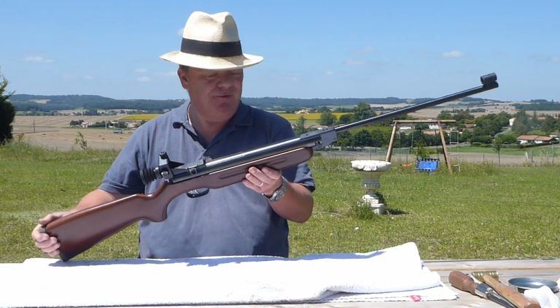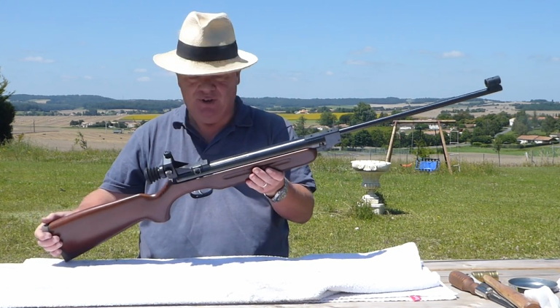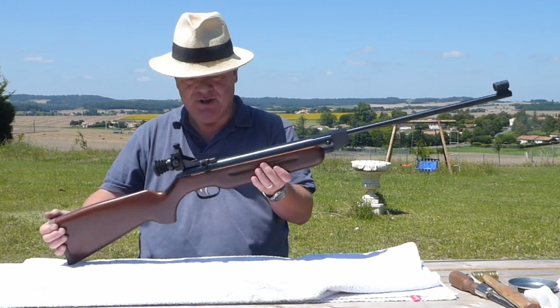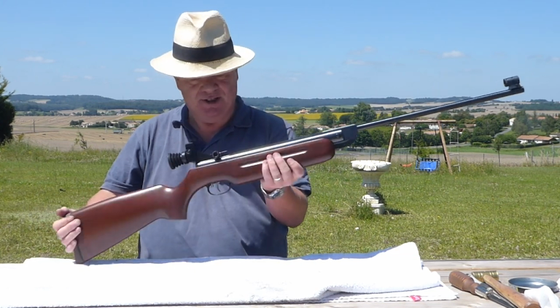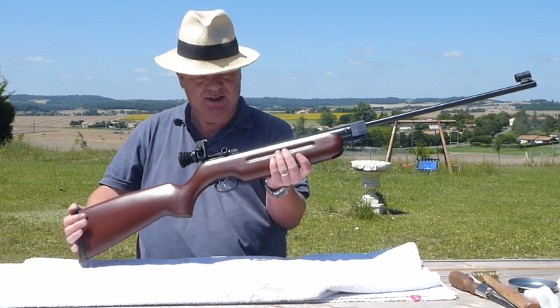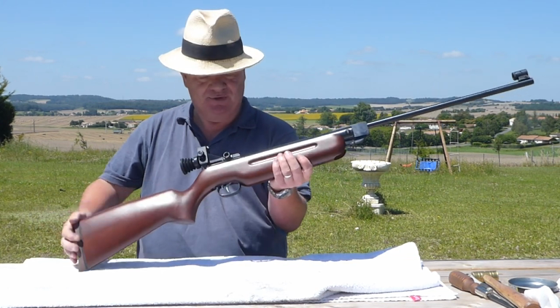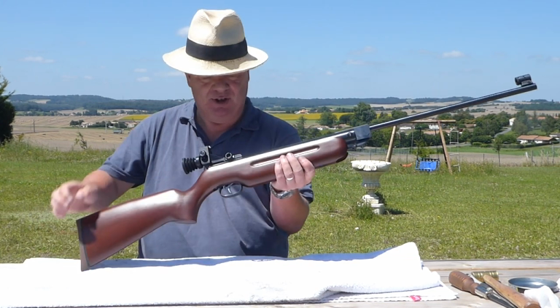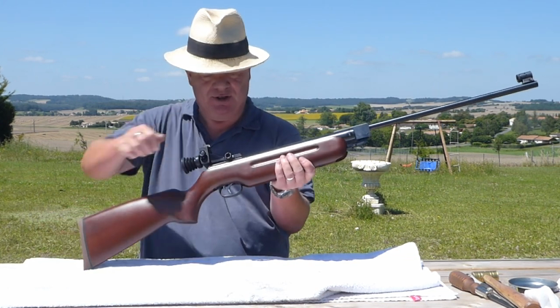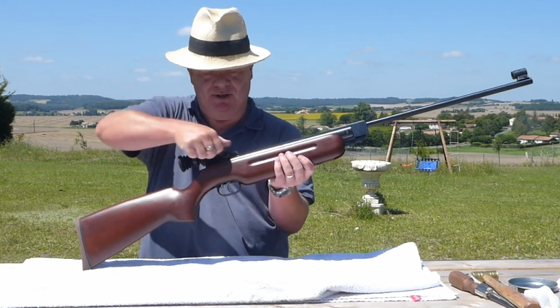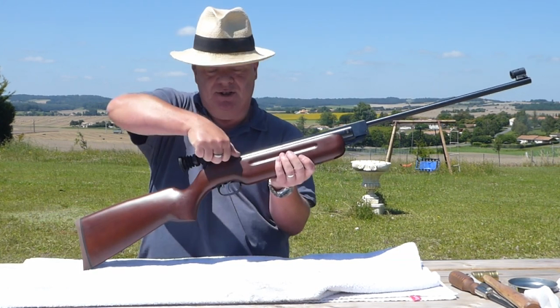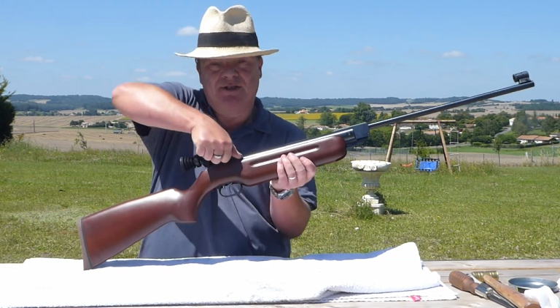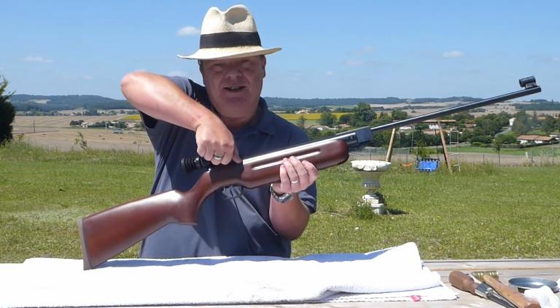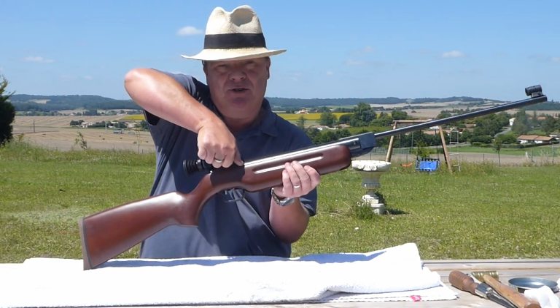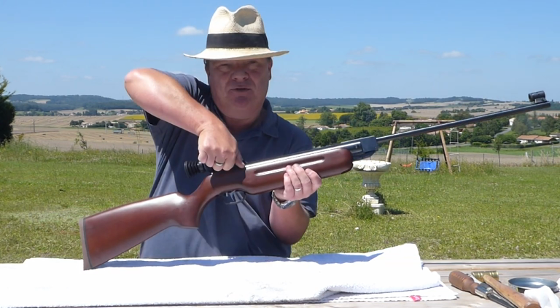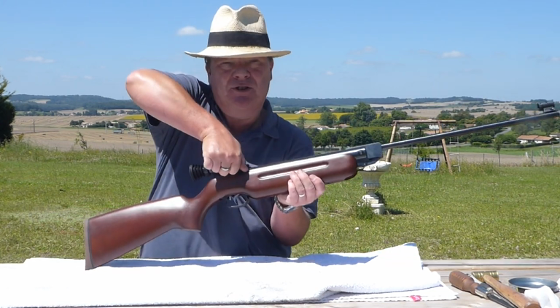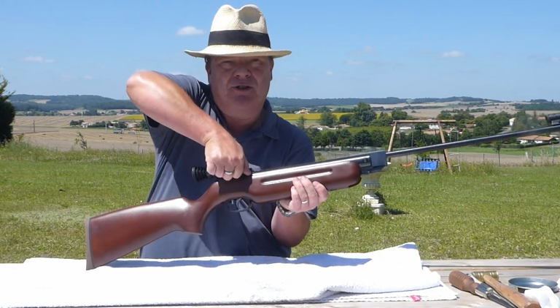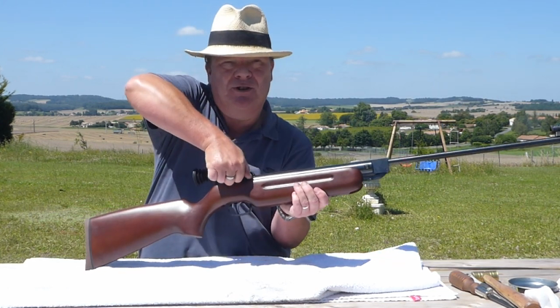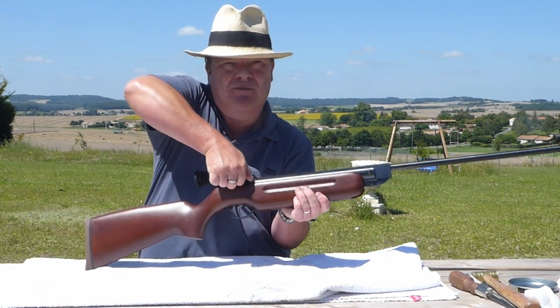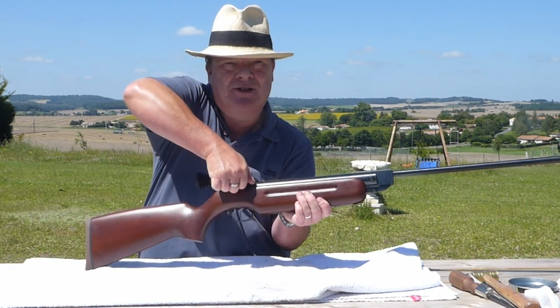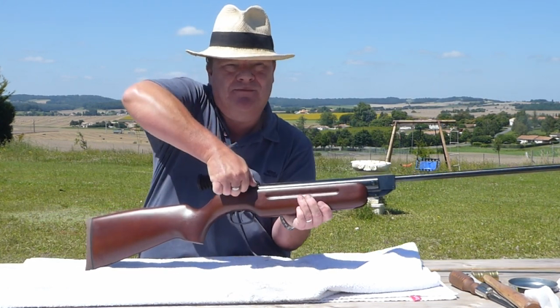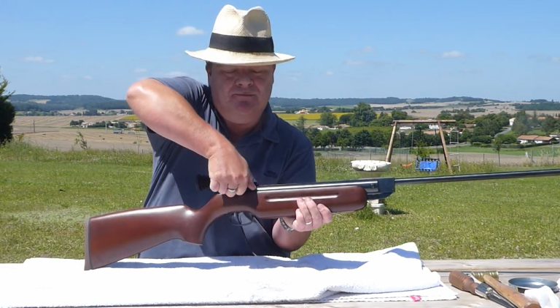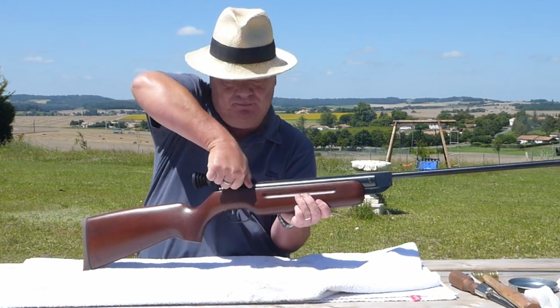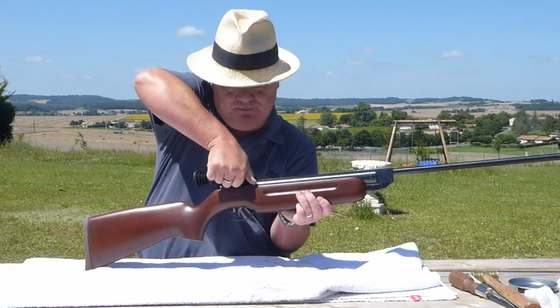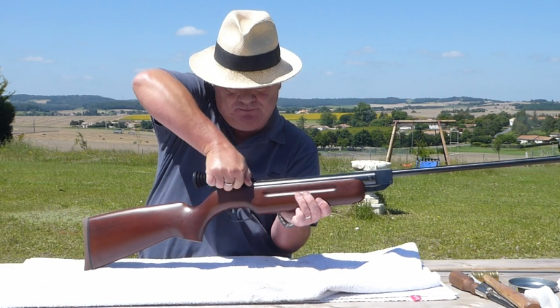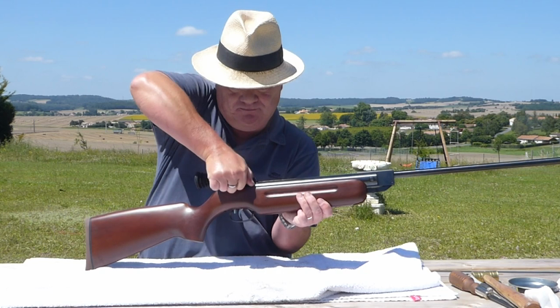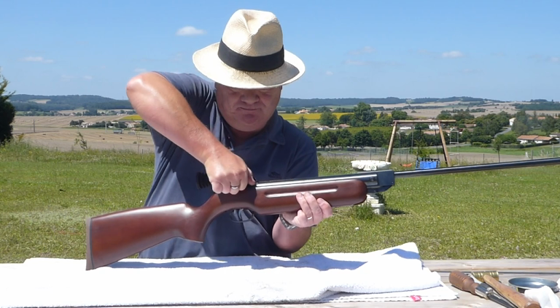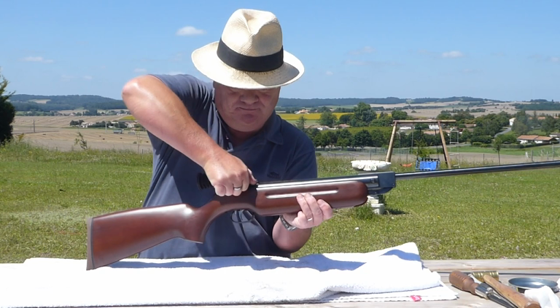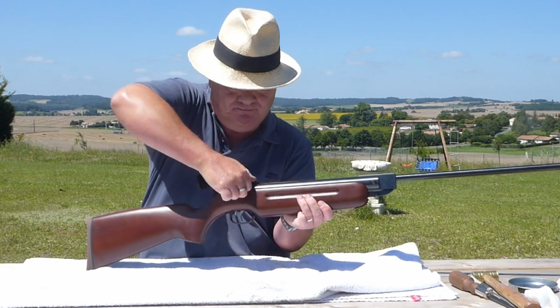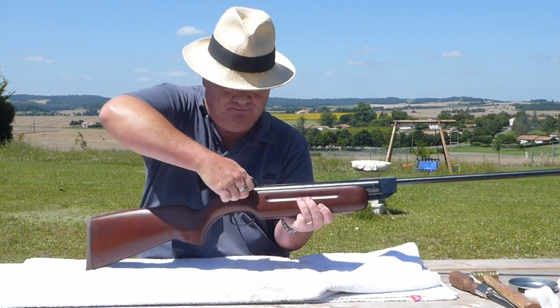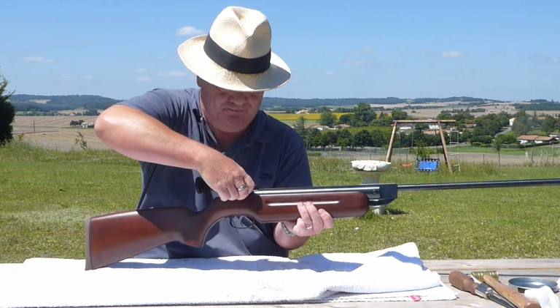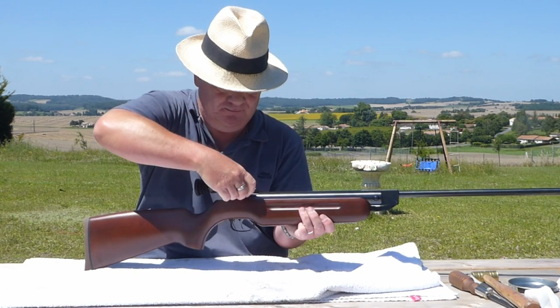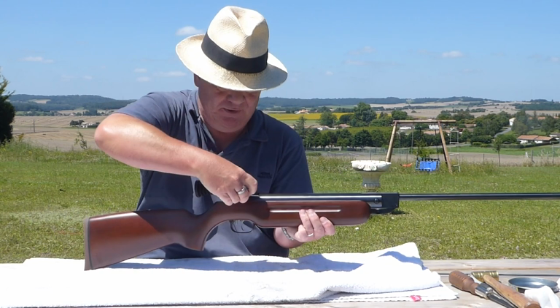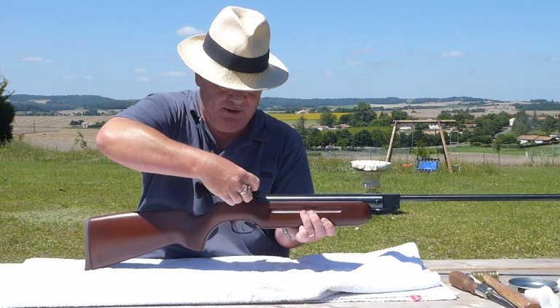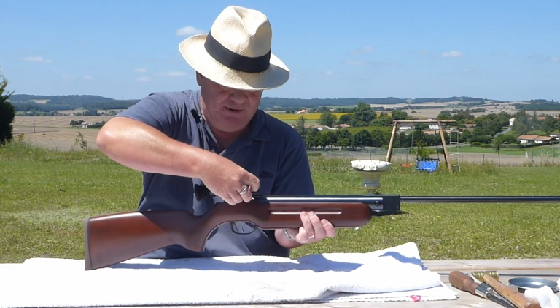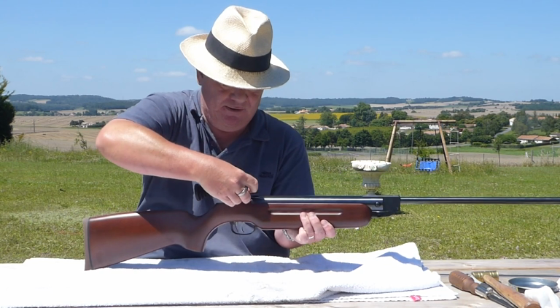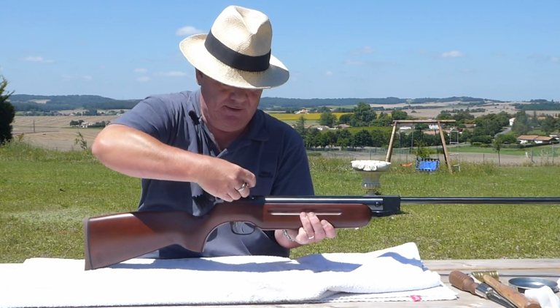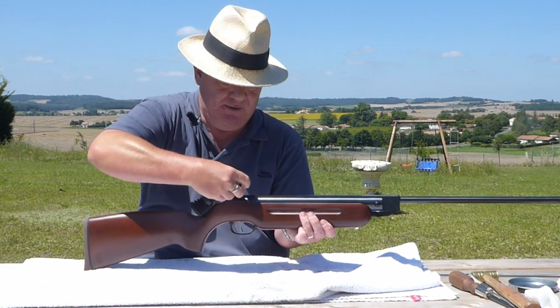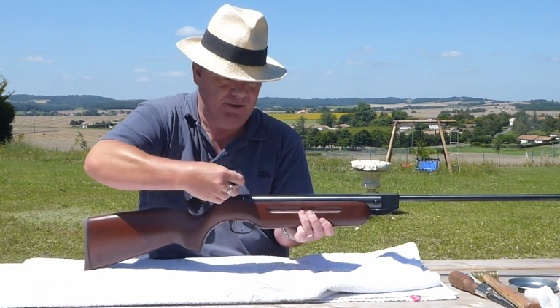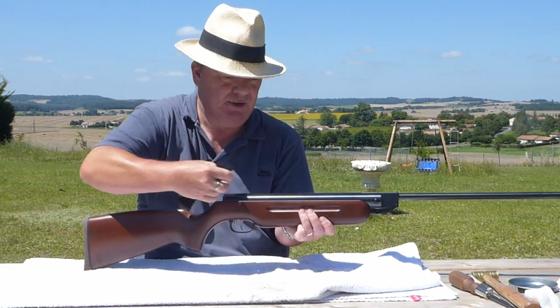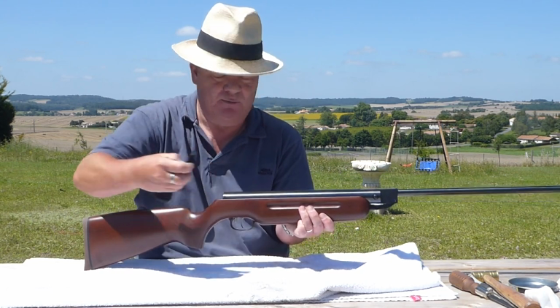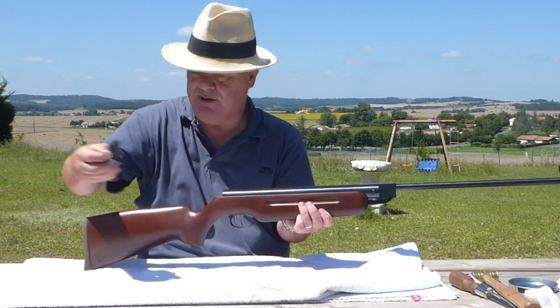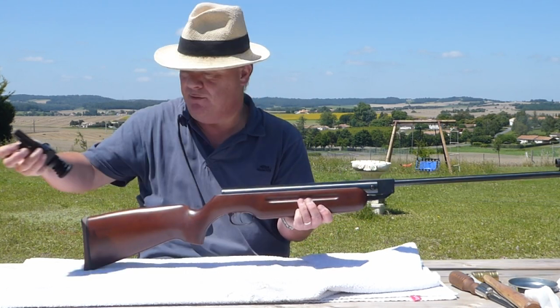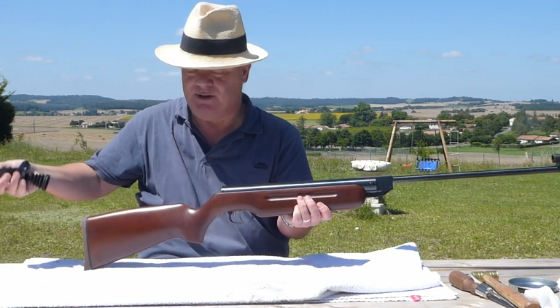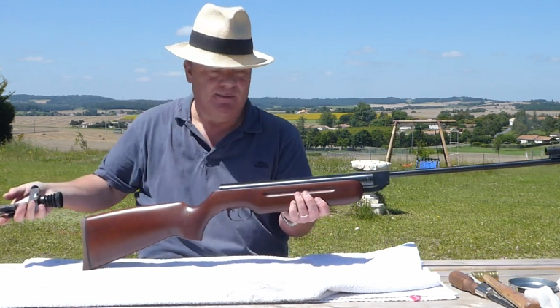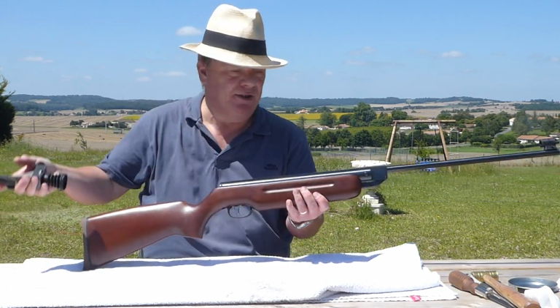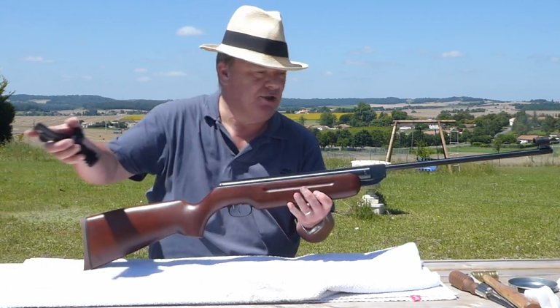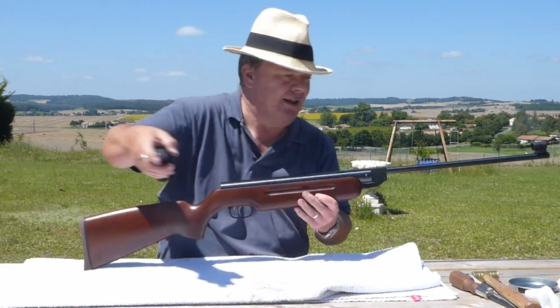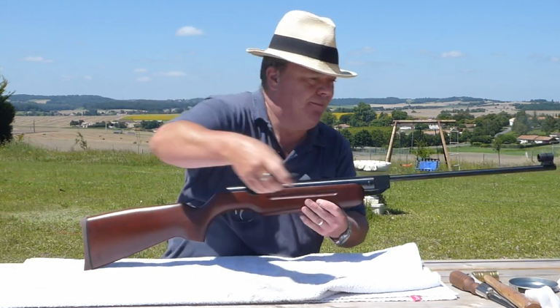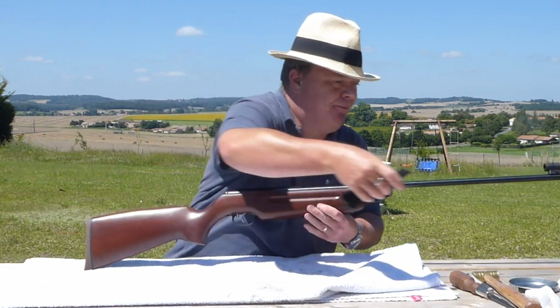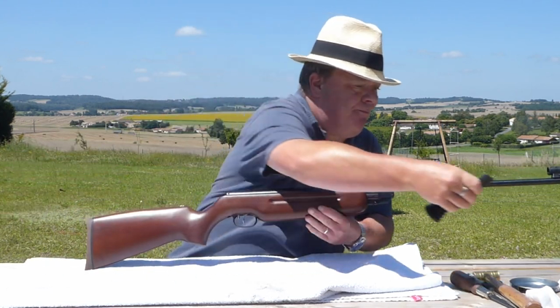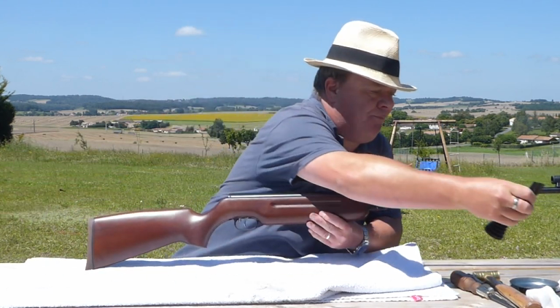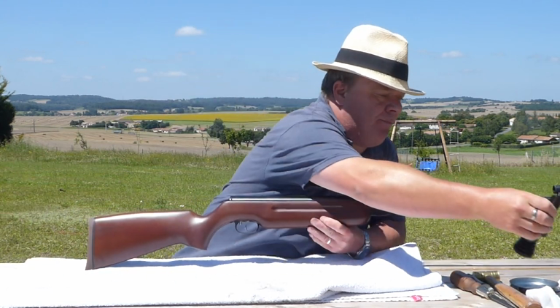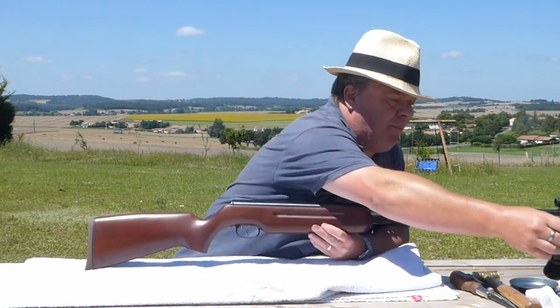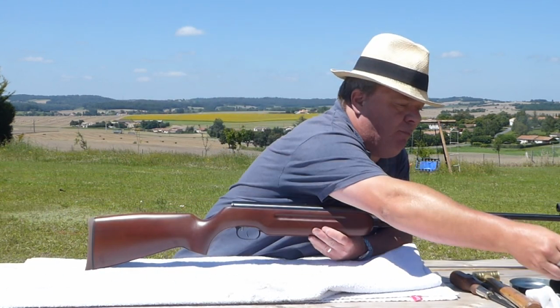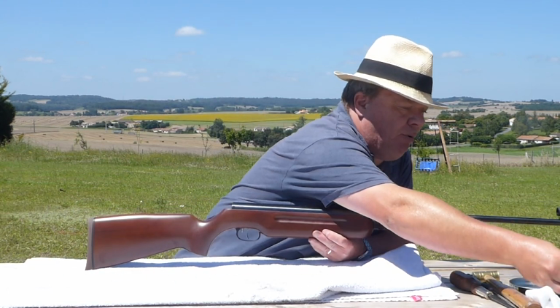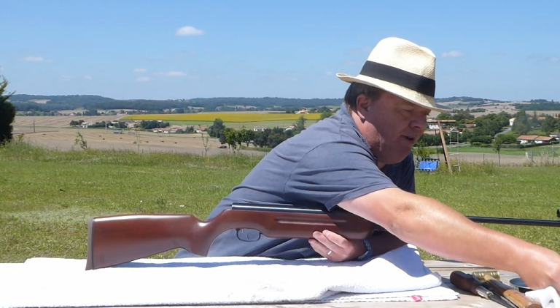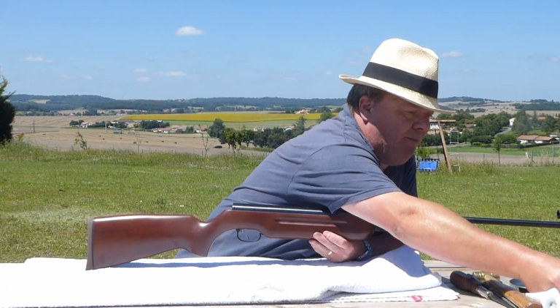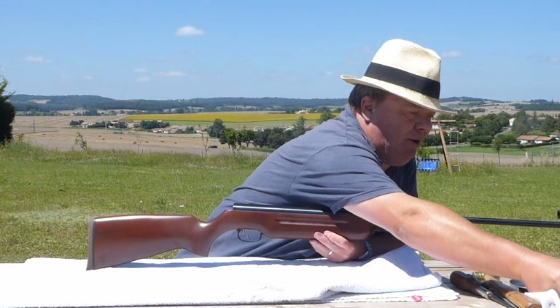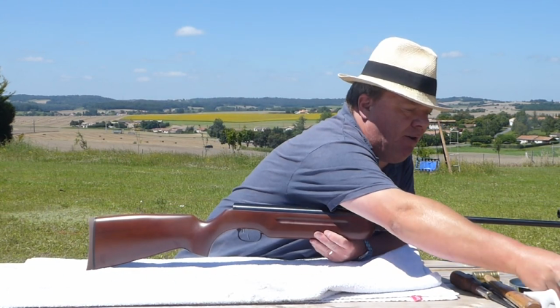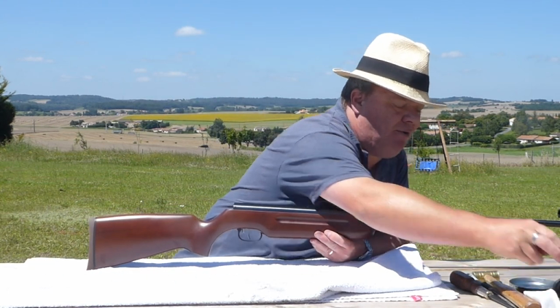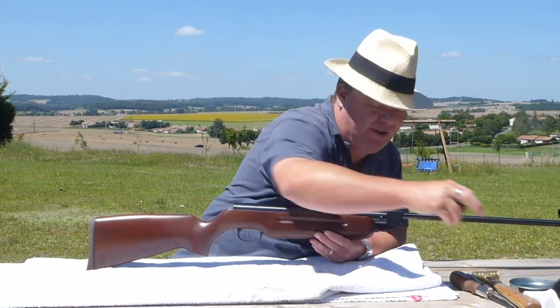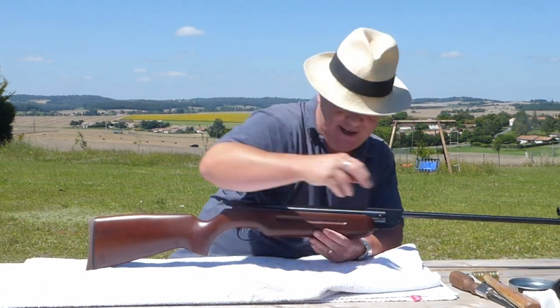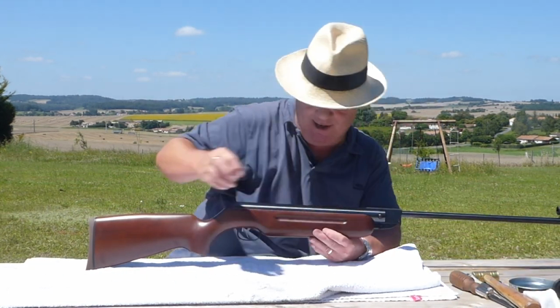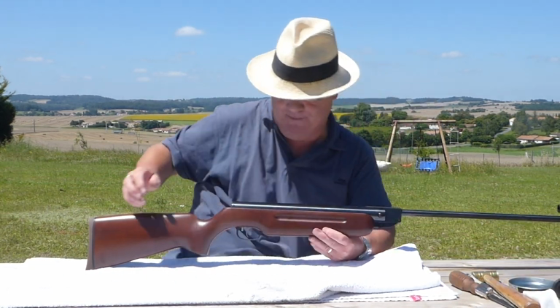First things first, I'm going to take off the diopter so that we don't damage that. Pop him over there.